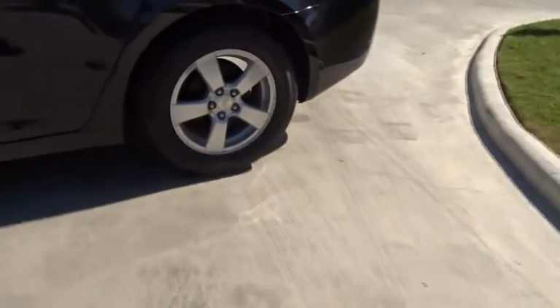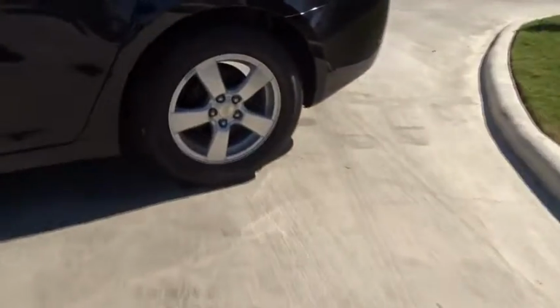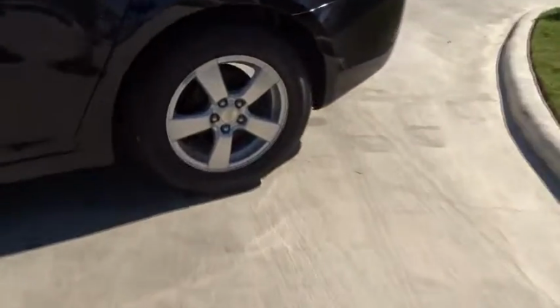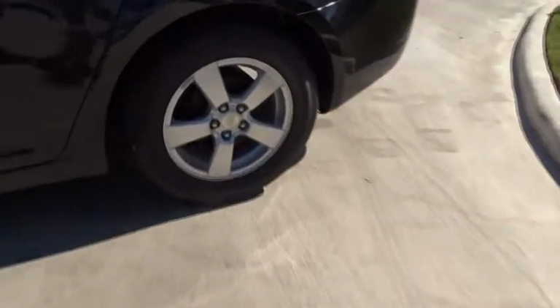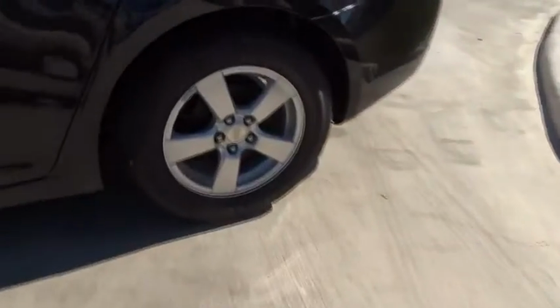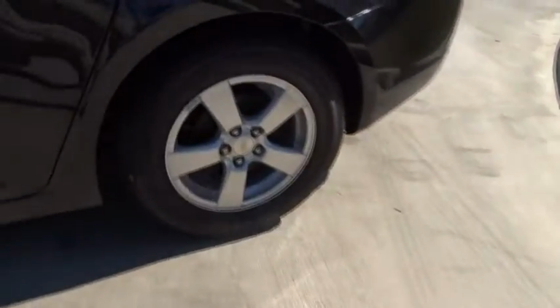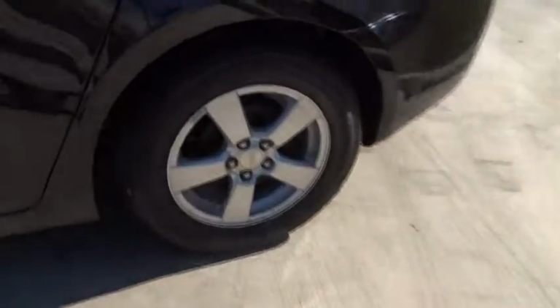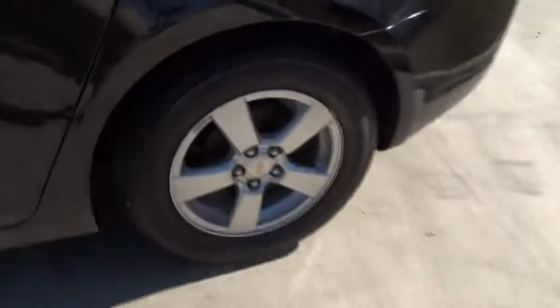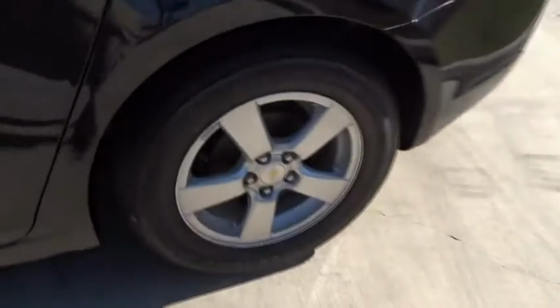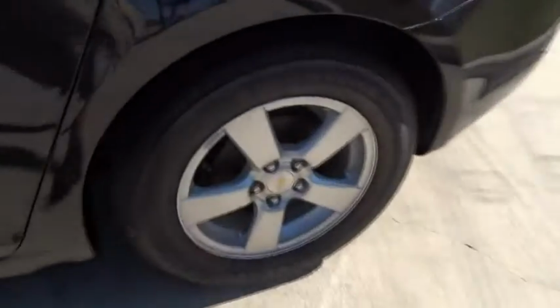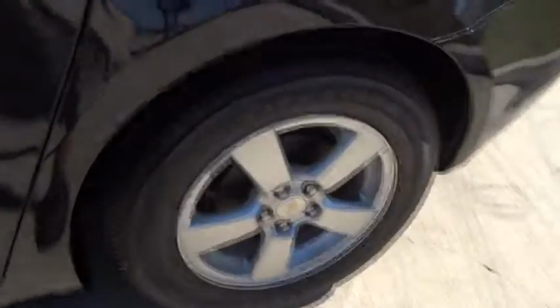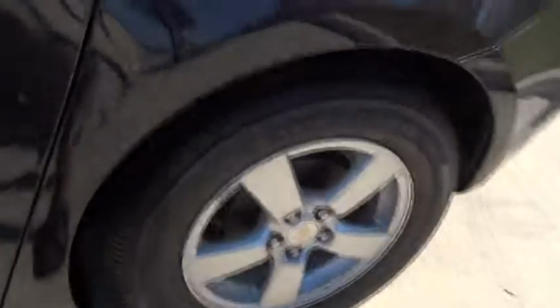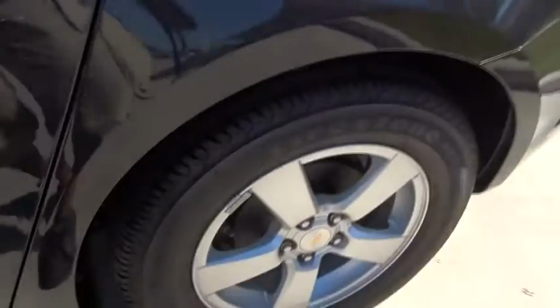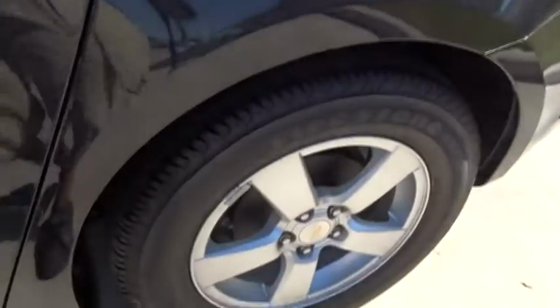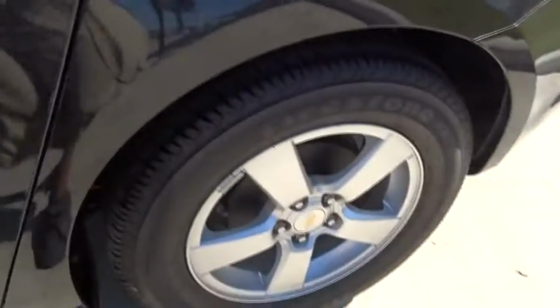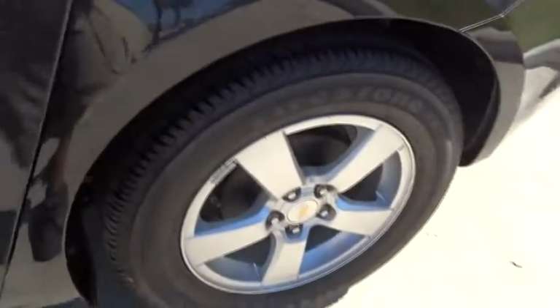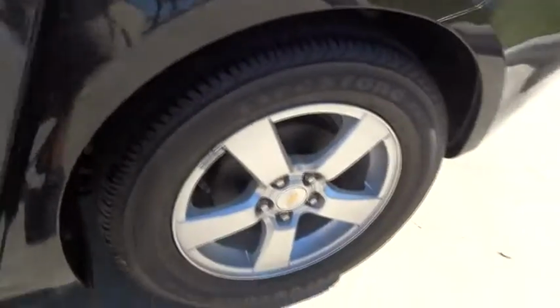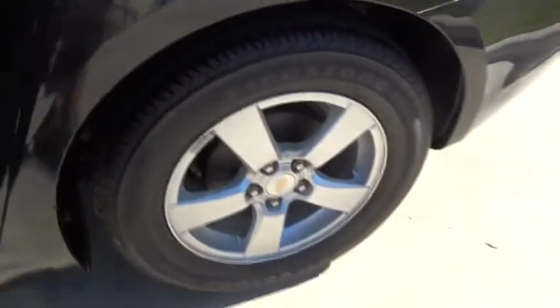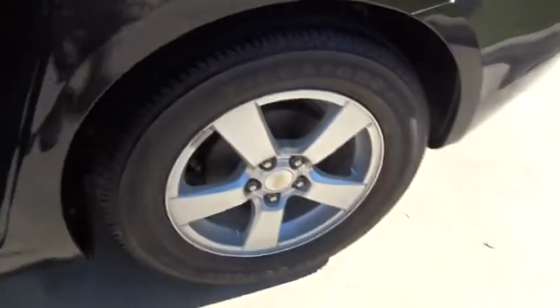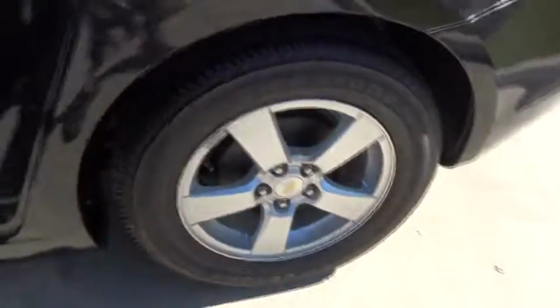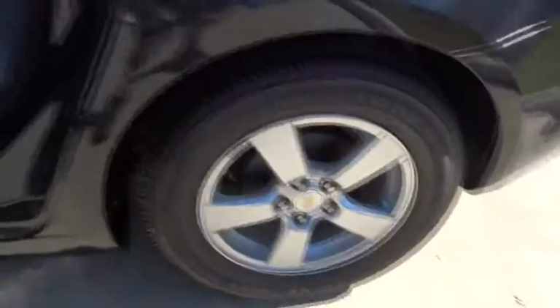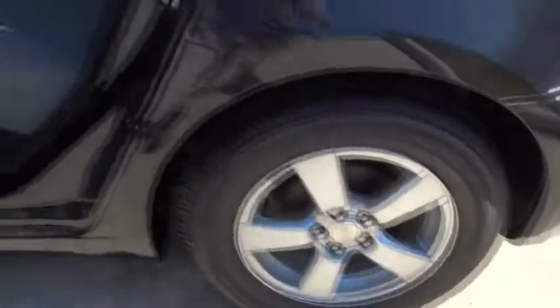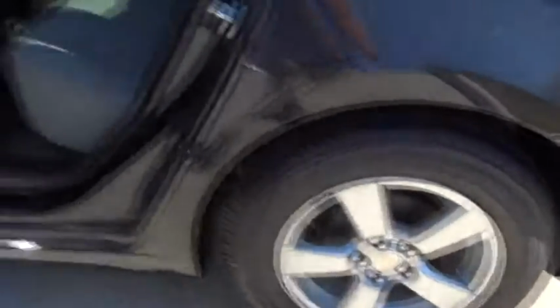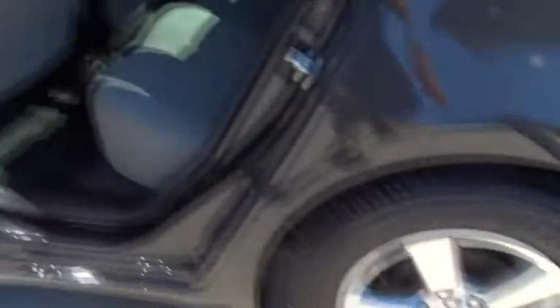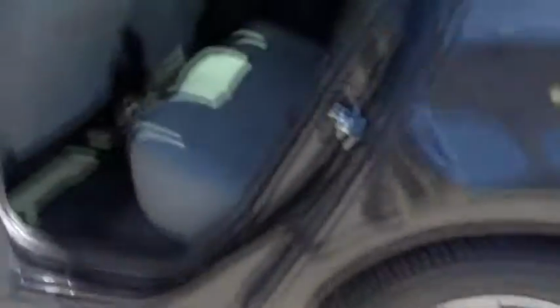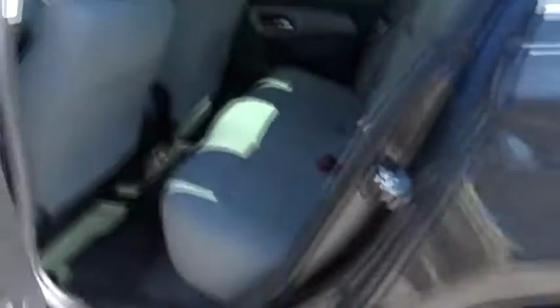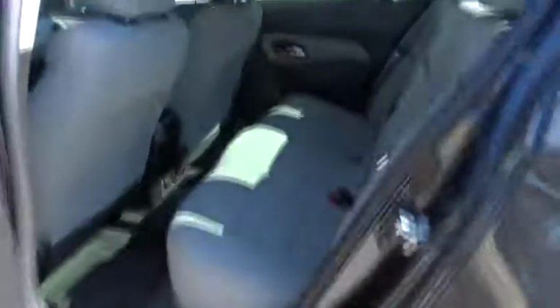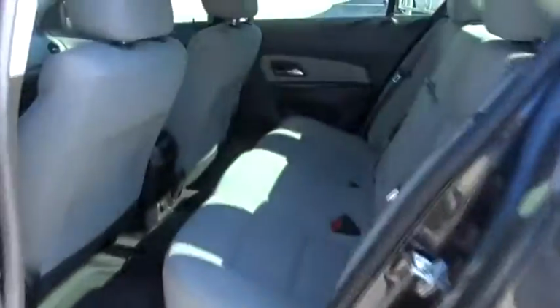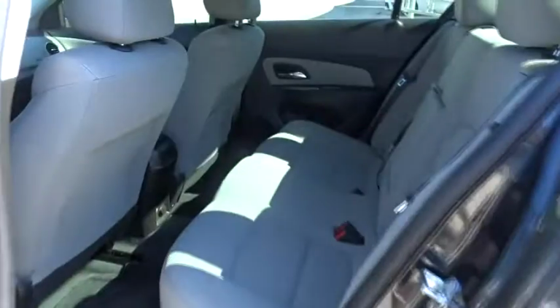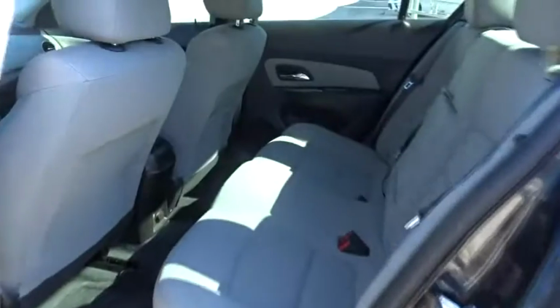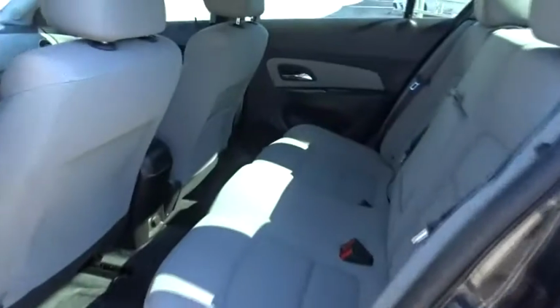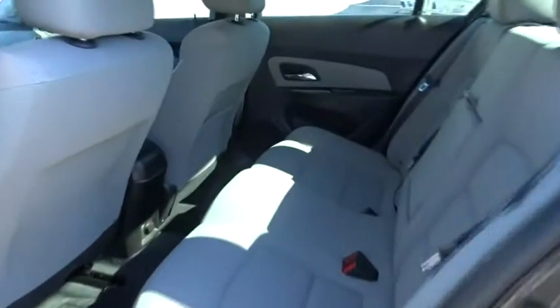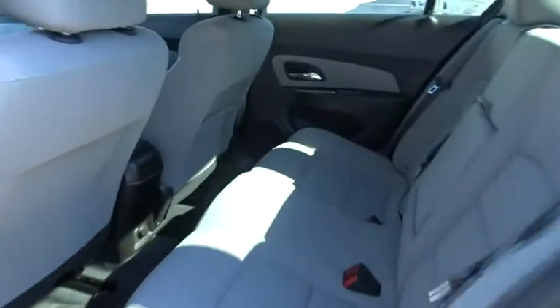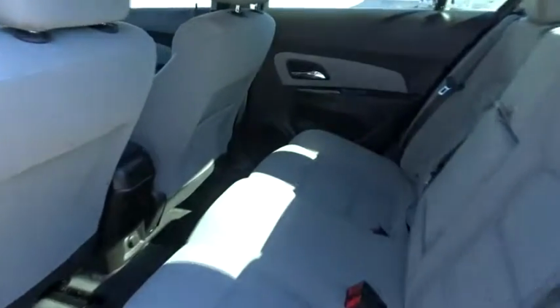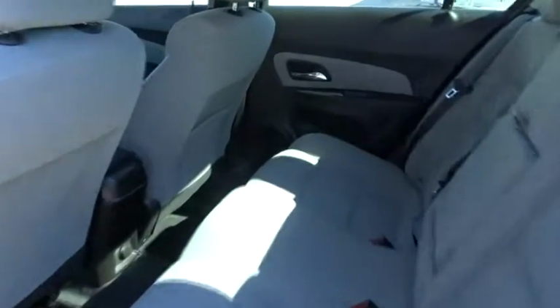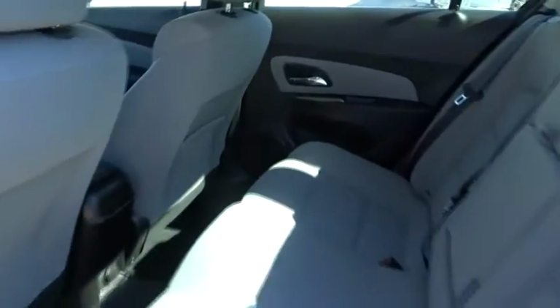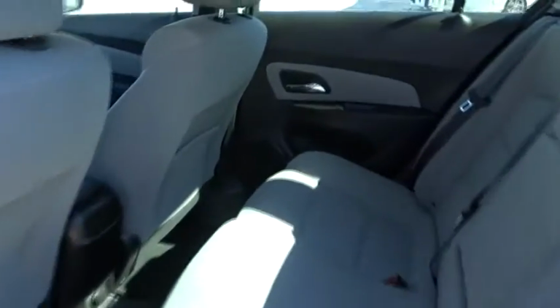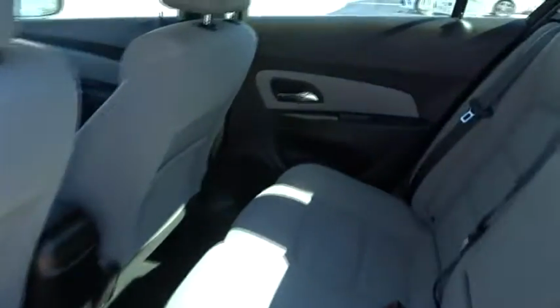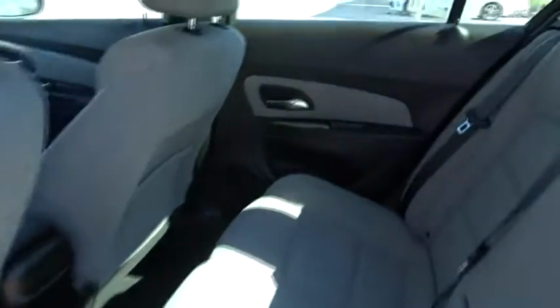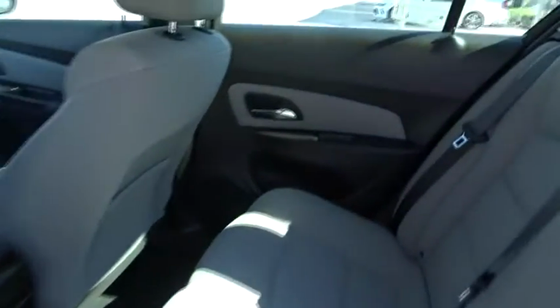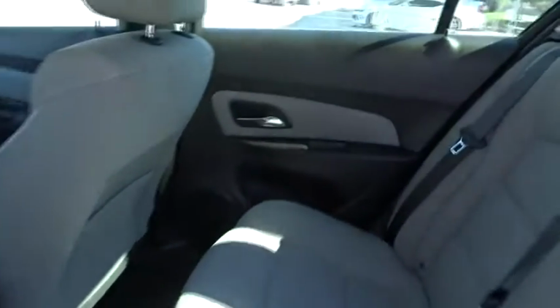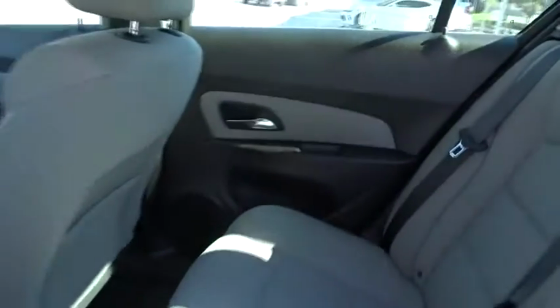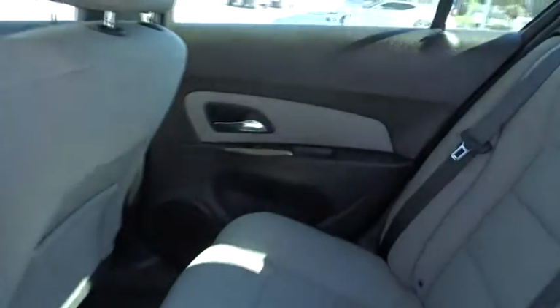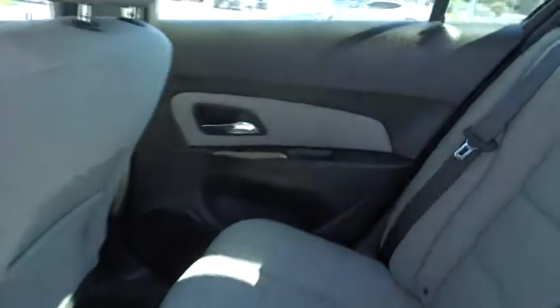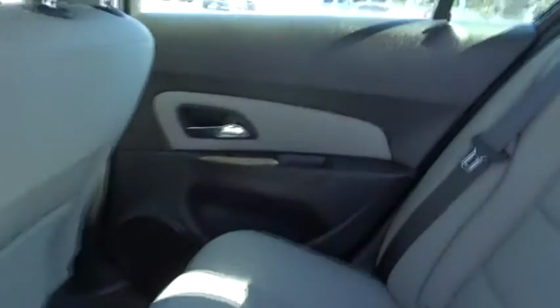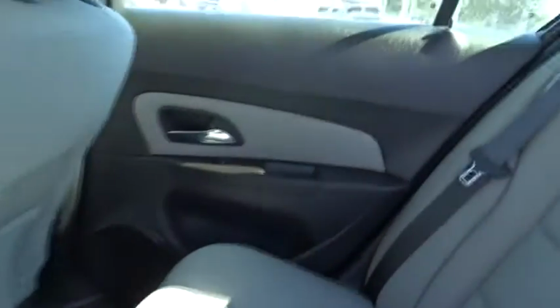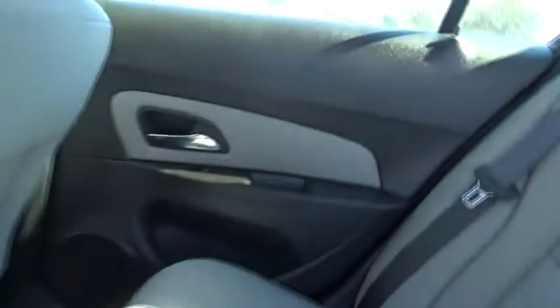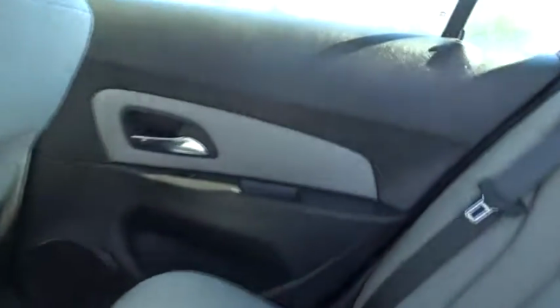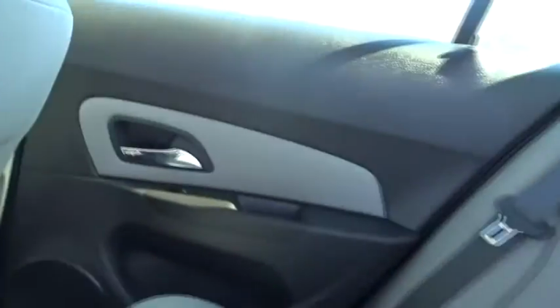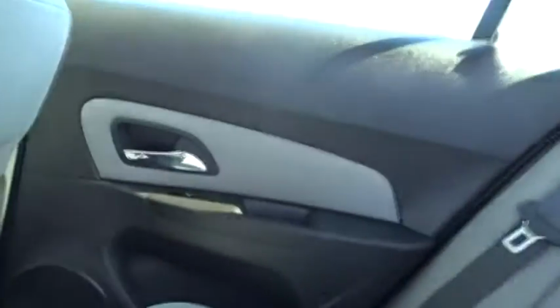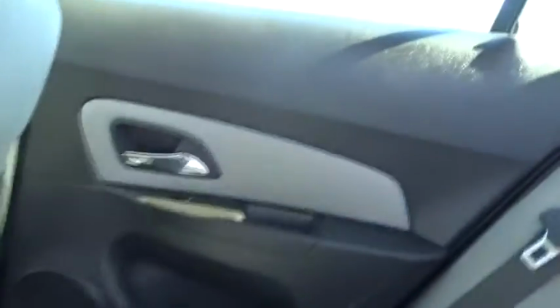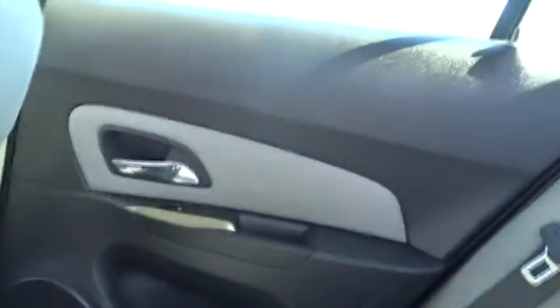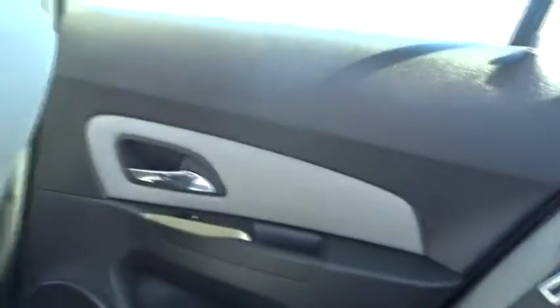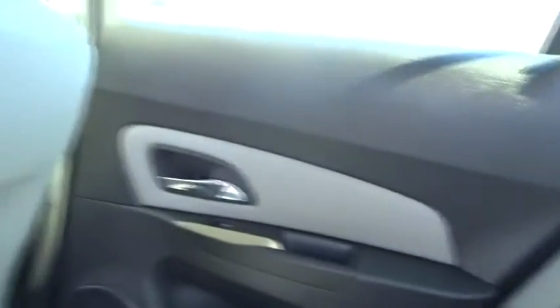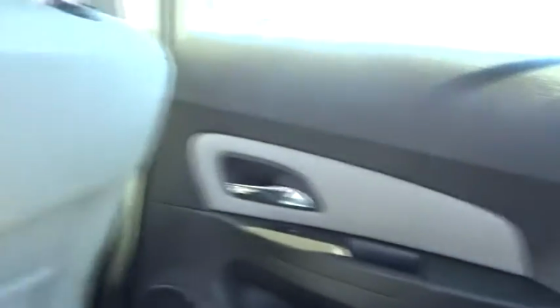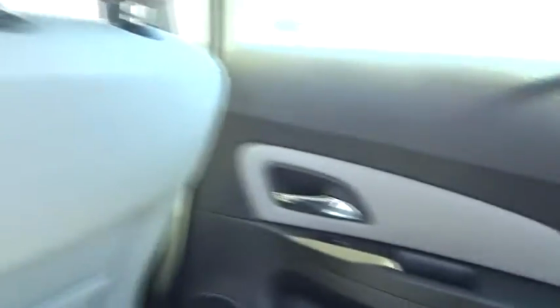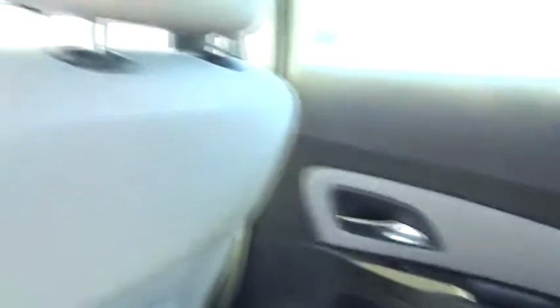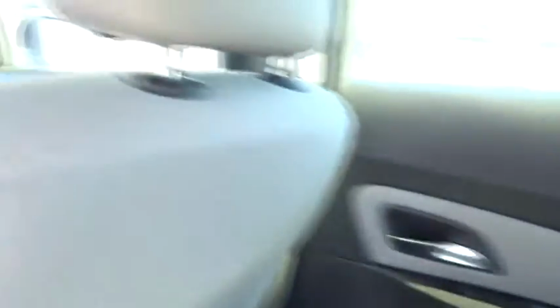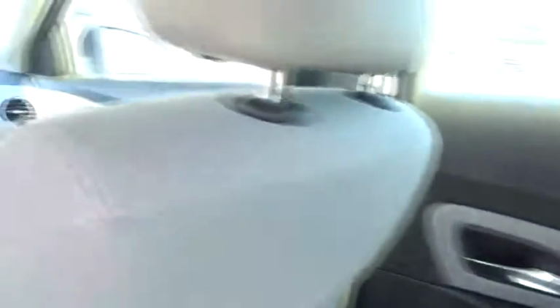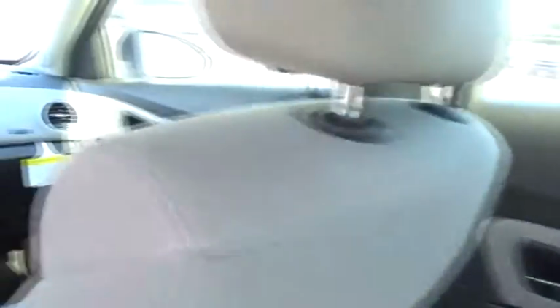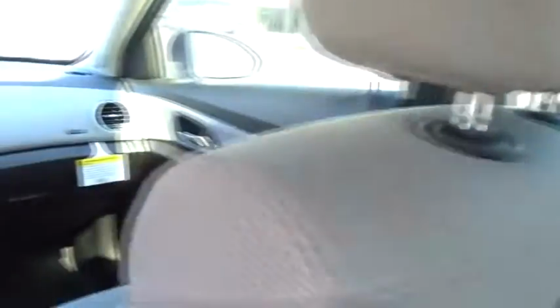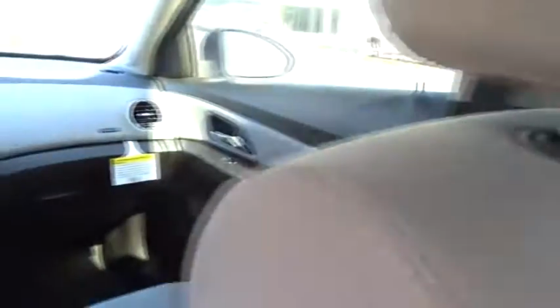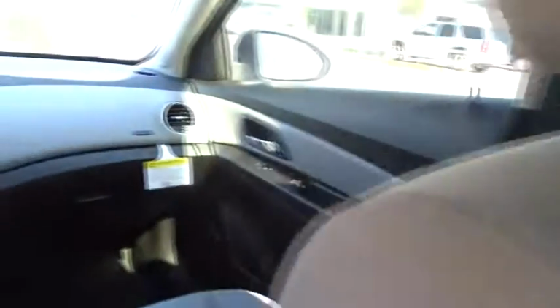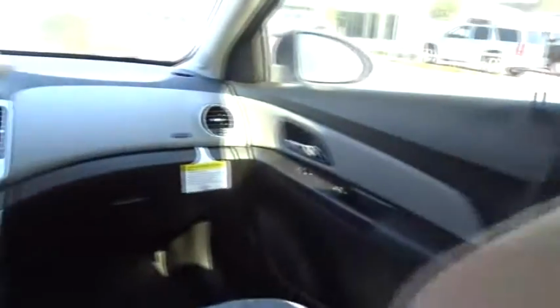Front wheel drive, rear defrost, bucket seat, CD player, trip computer, MP3 player, child safety locks.